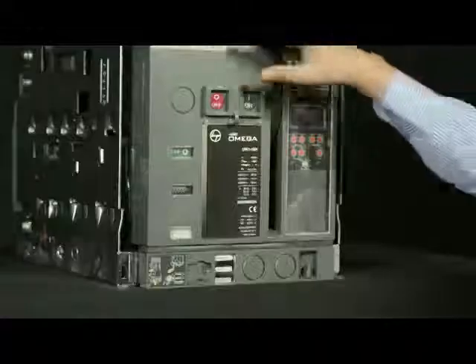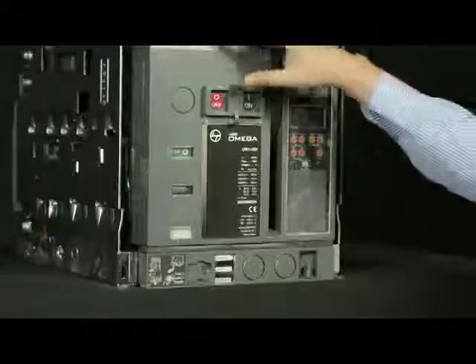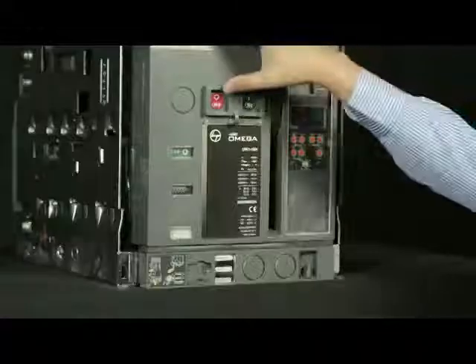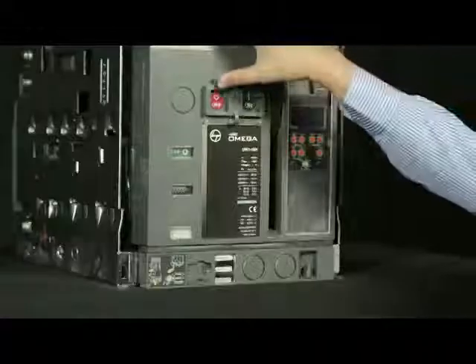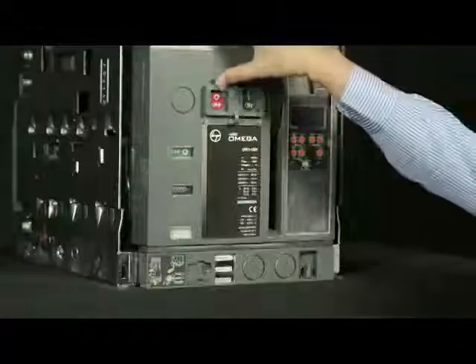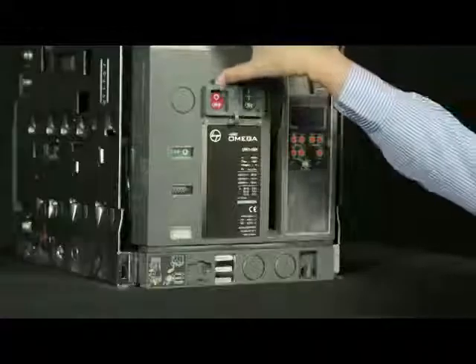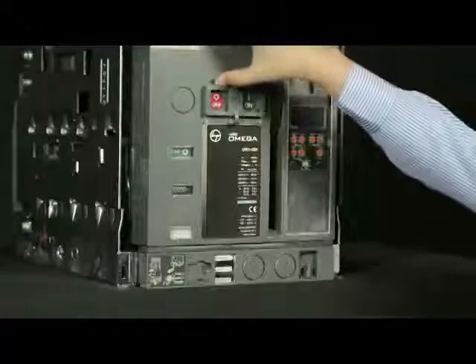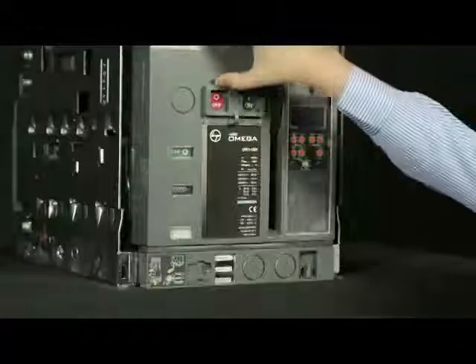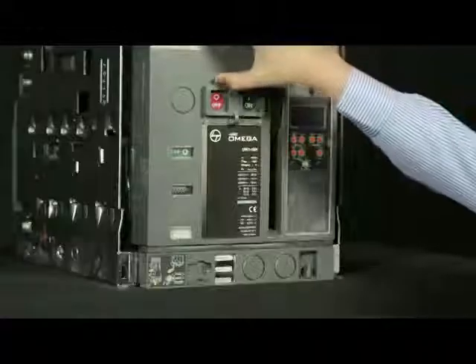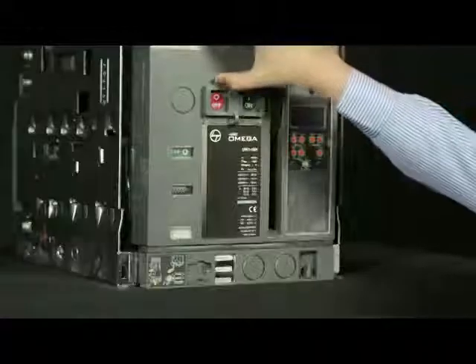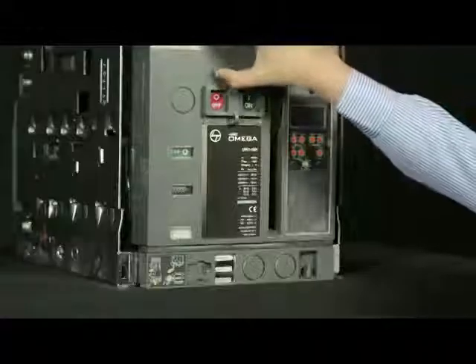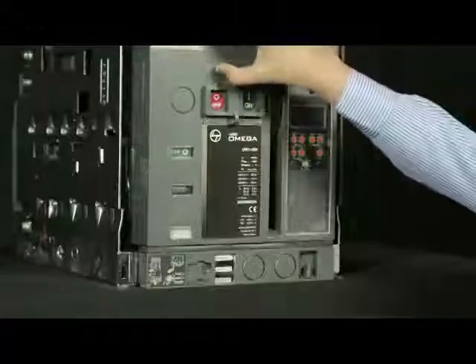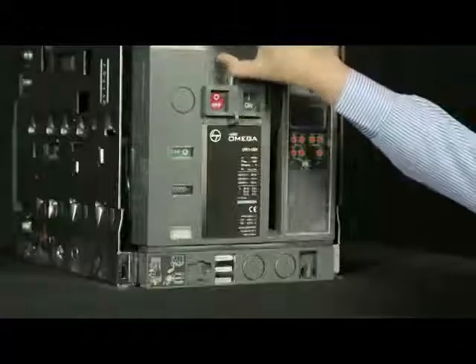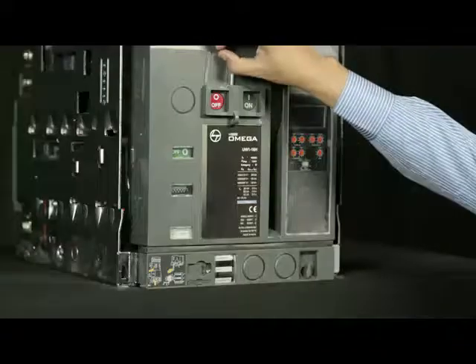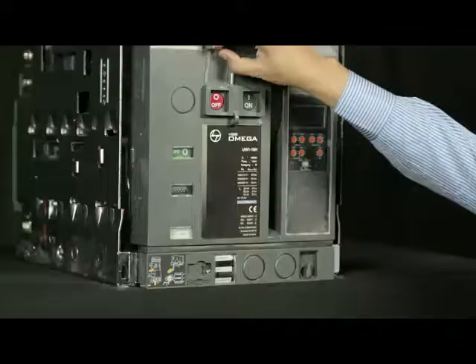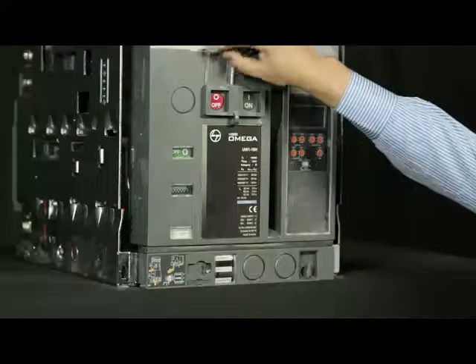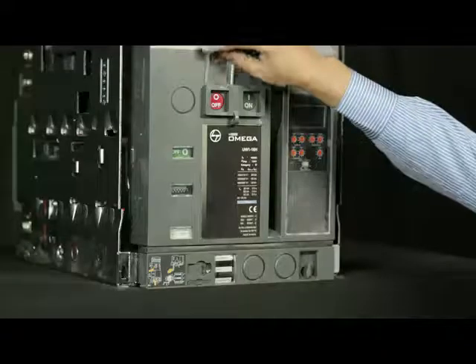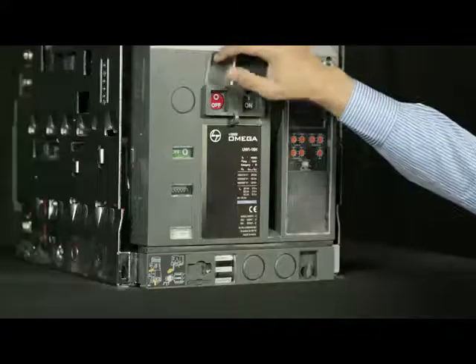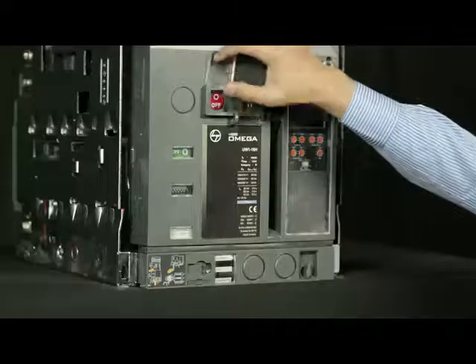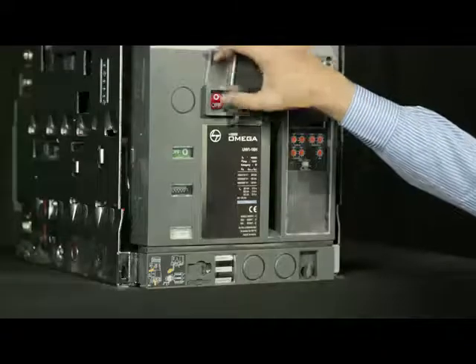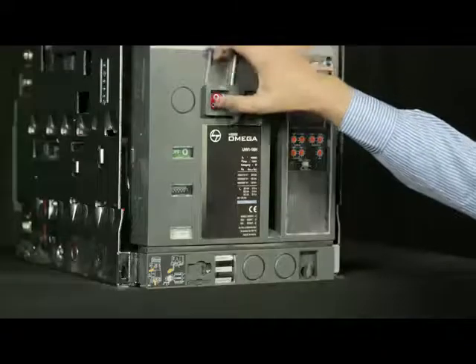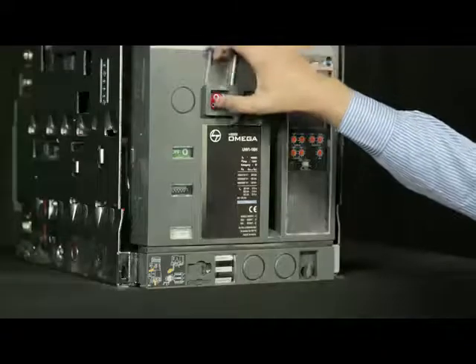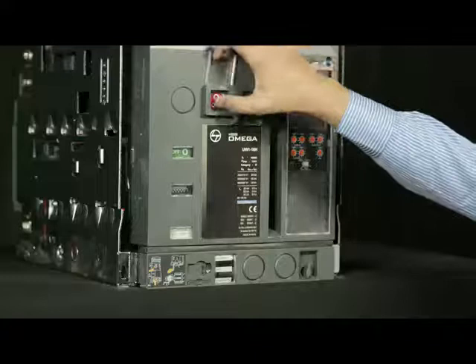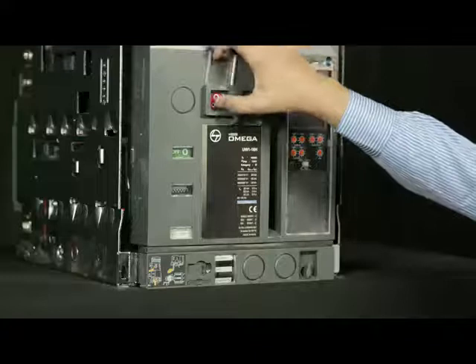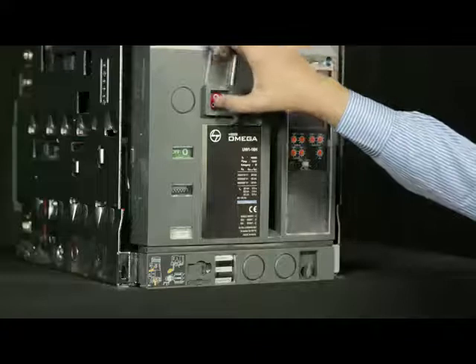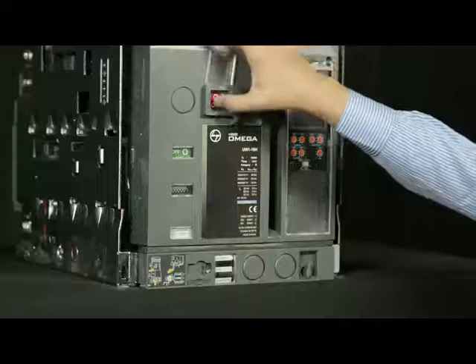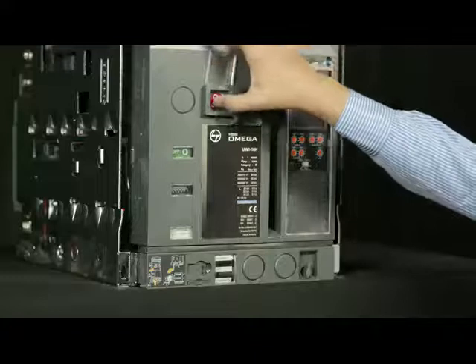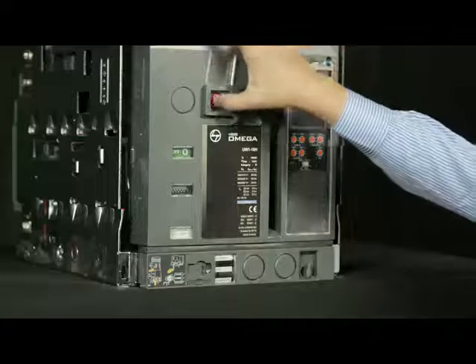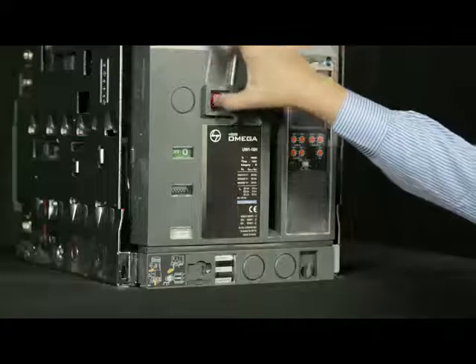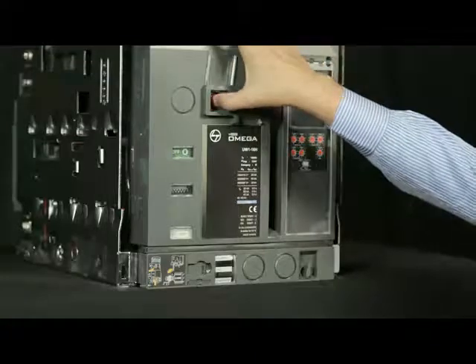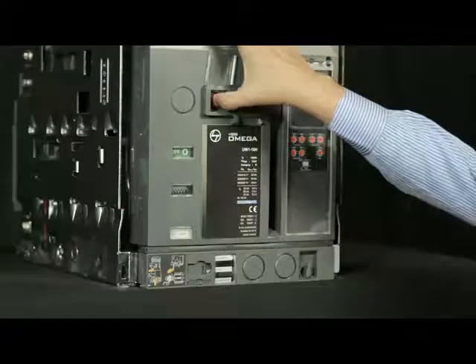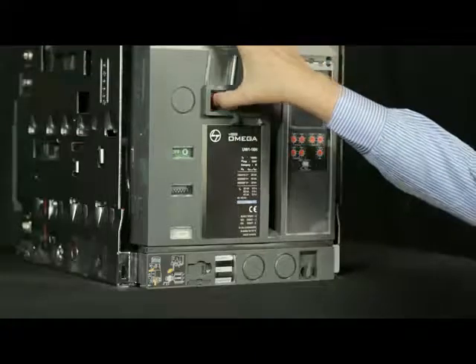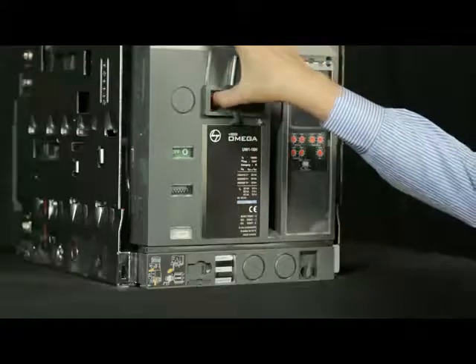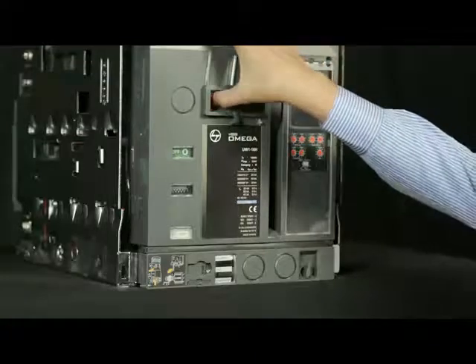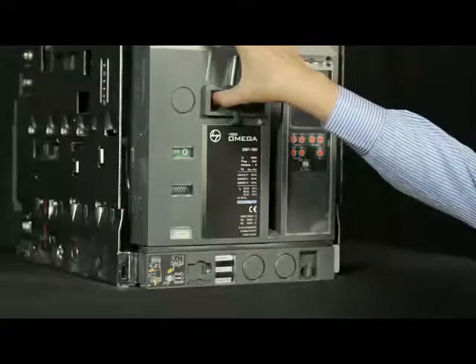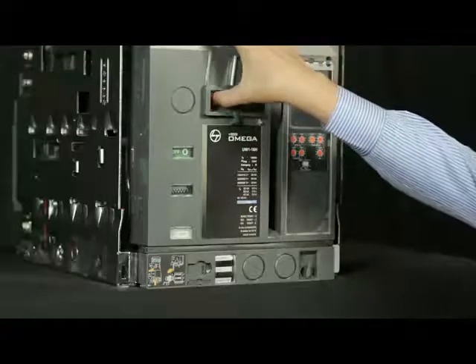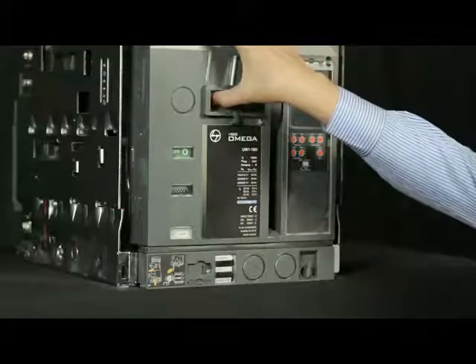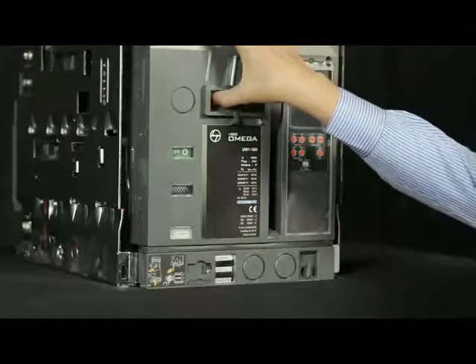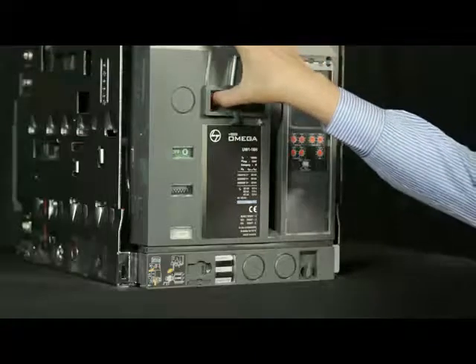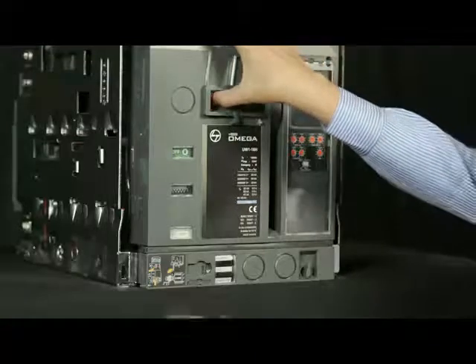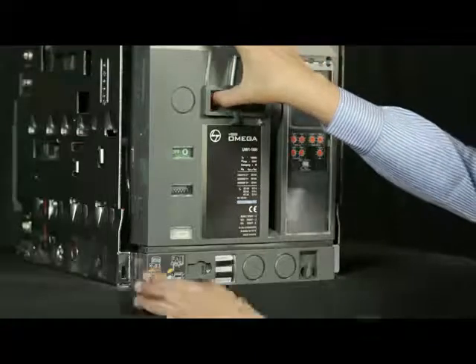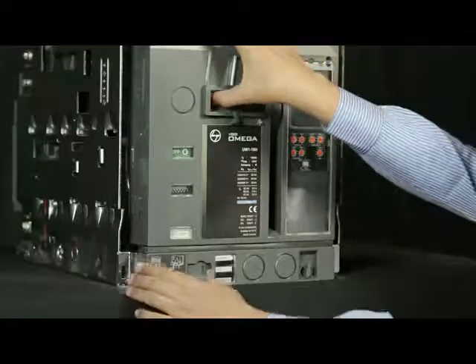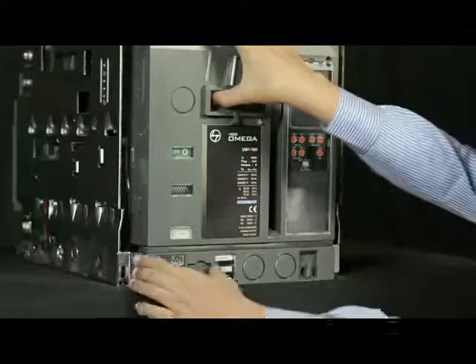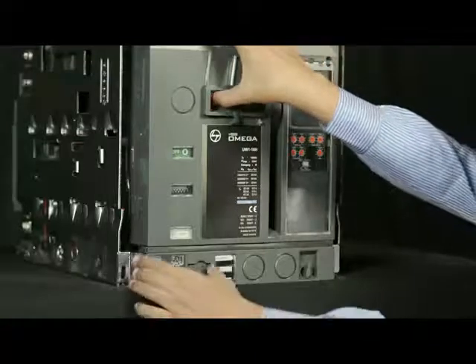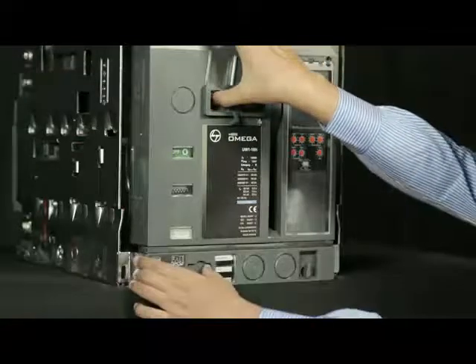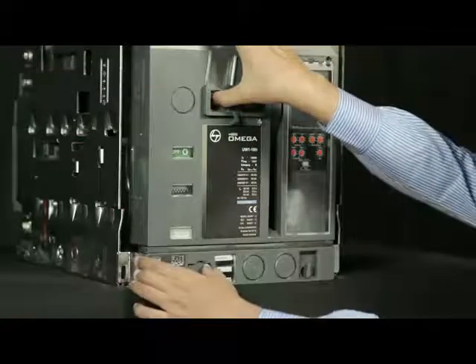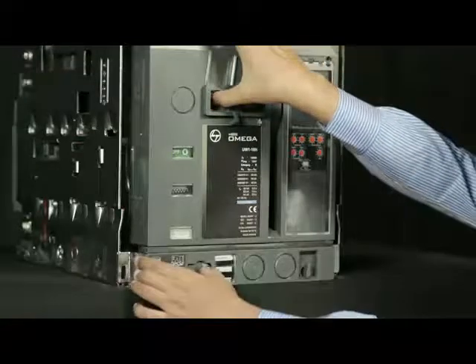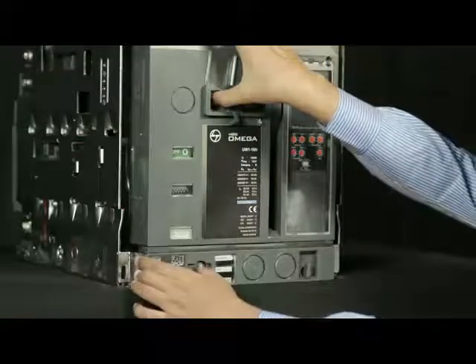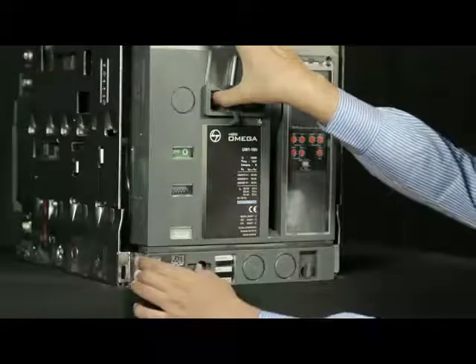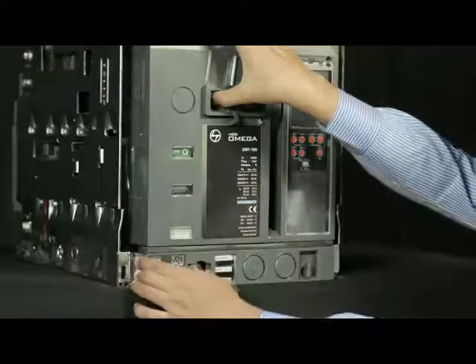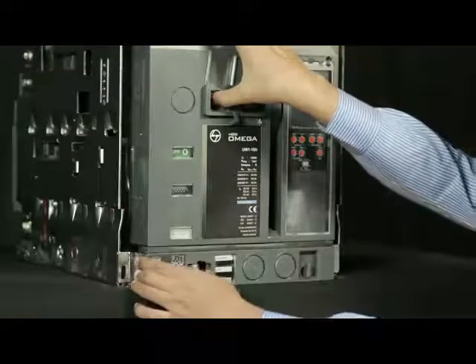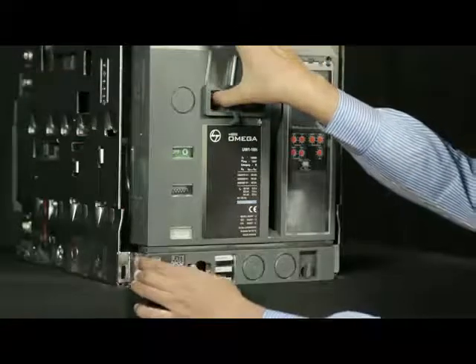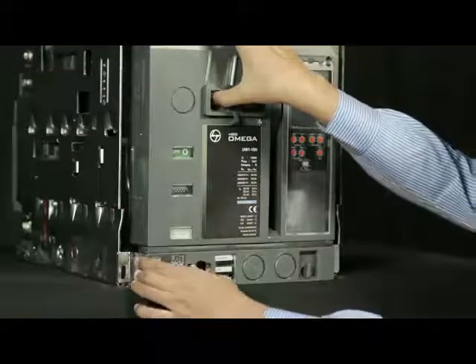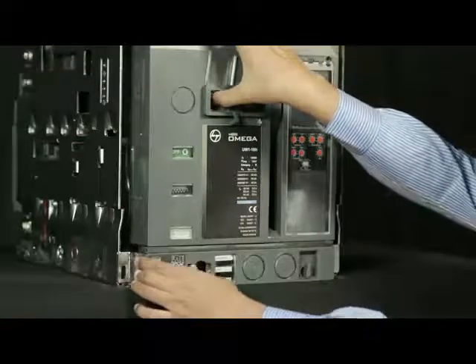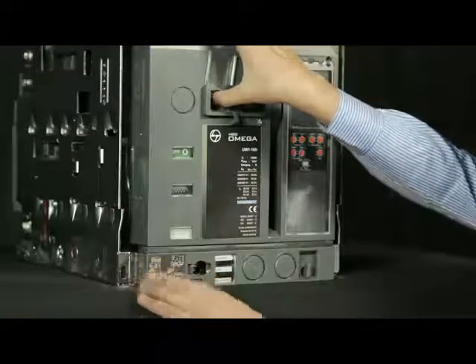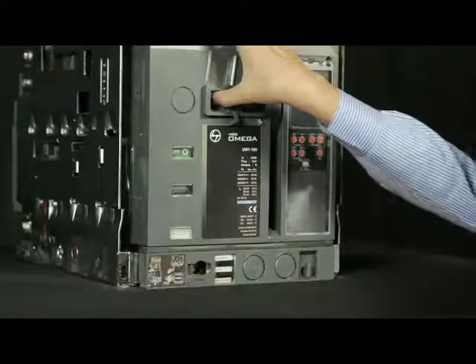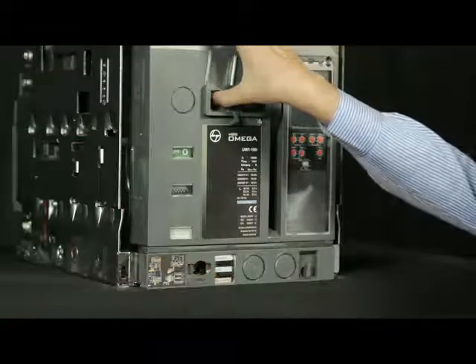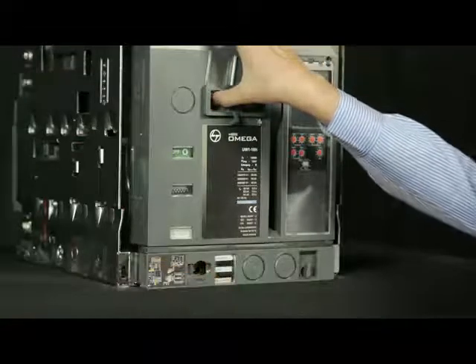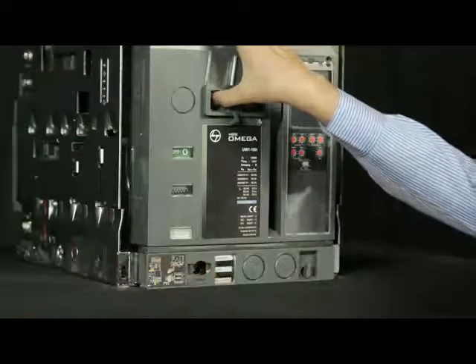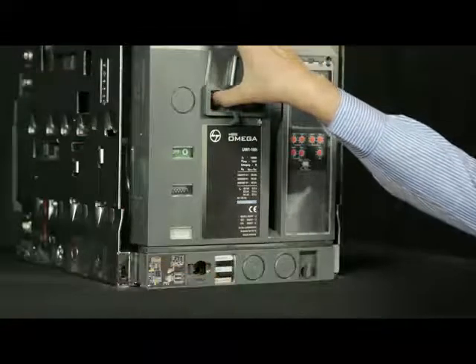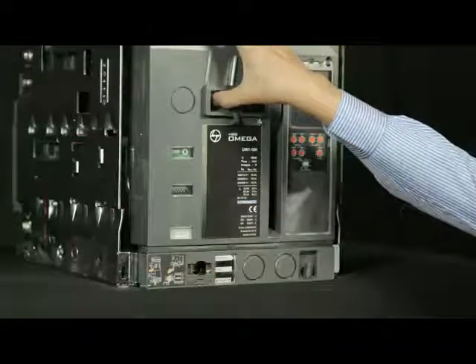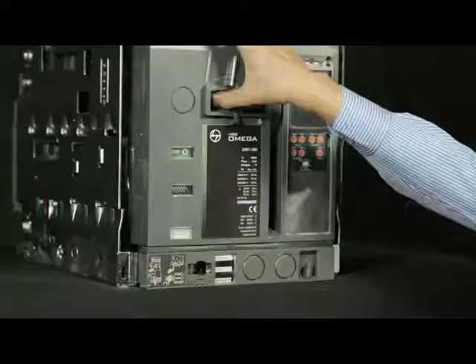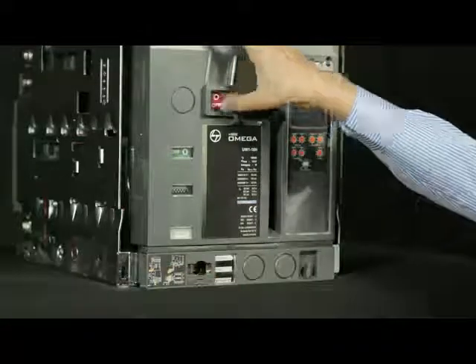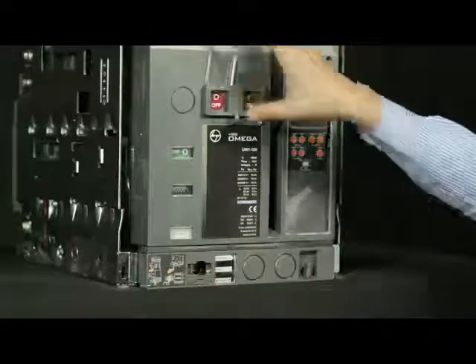Lift the shroud cover, press off push button and open the racking shutter.